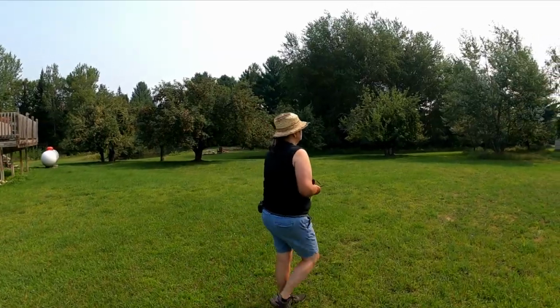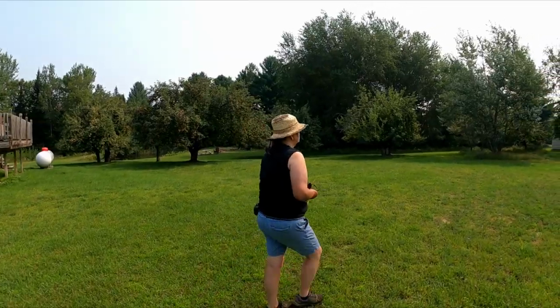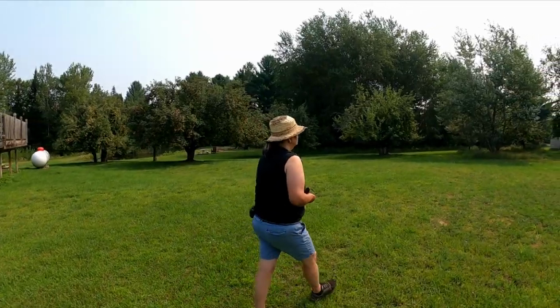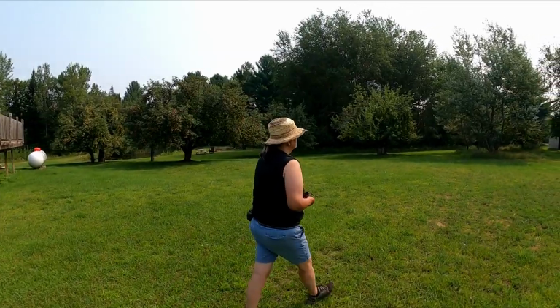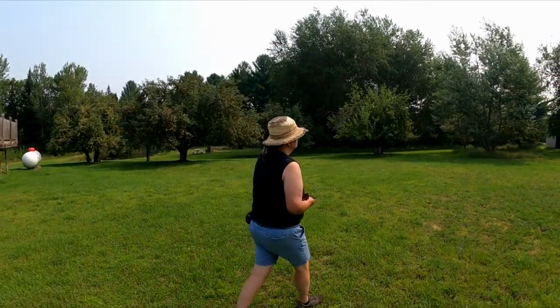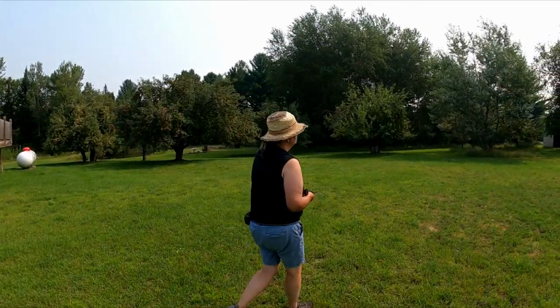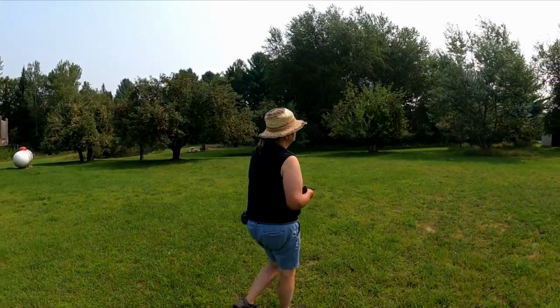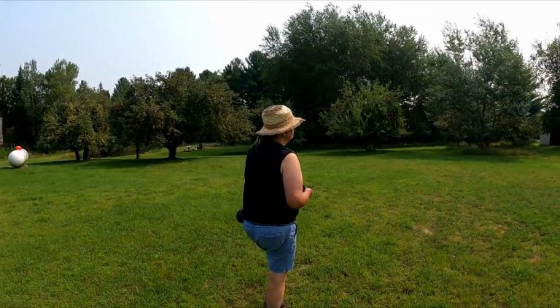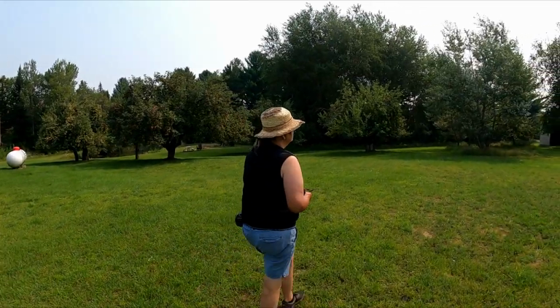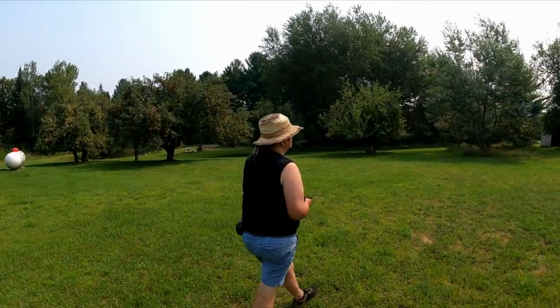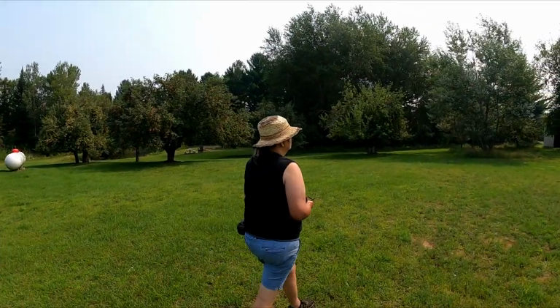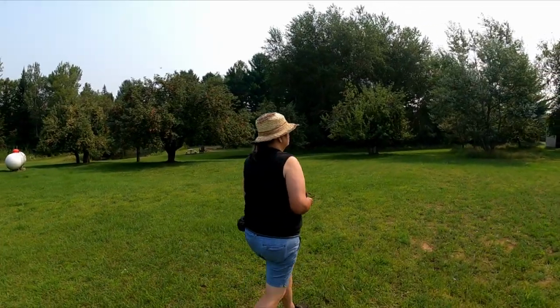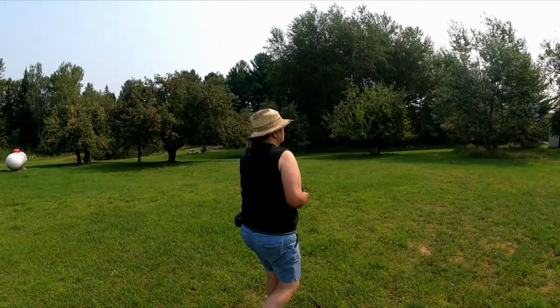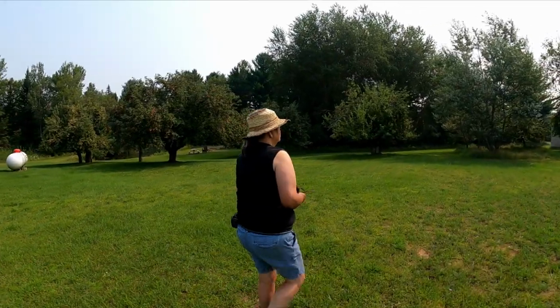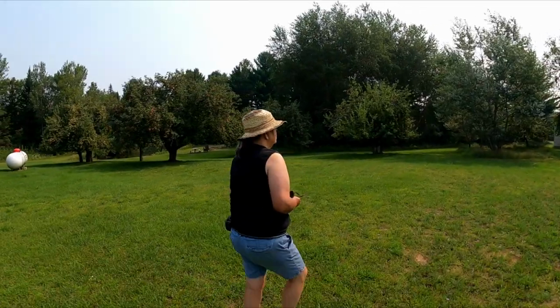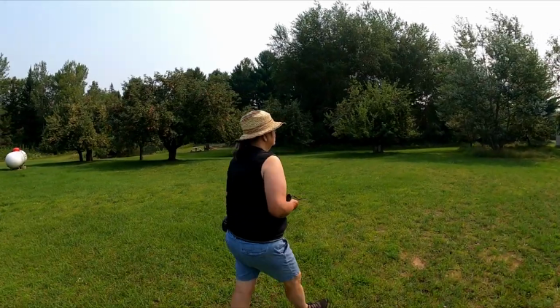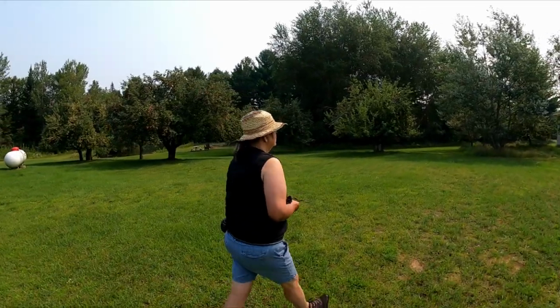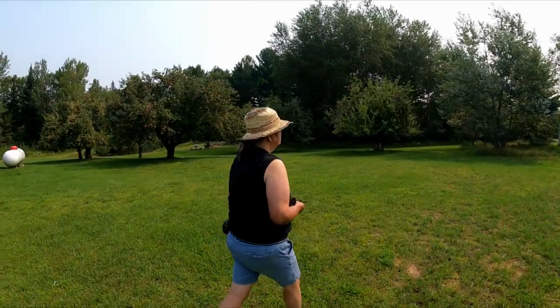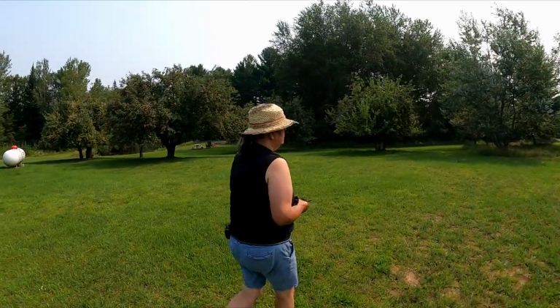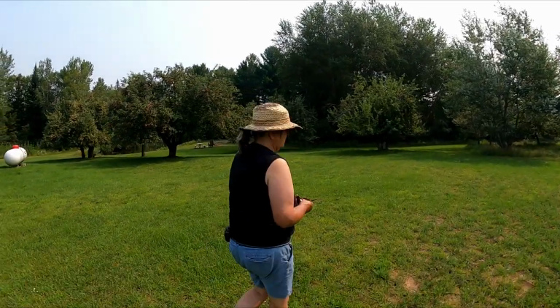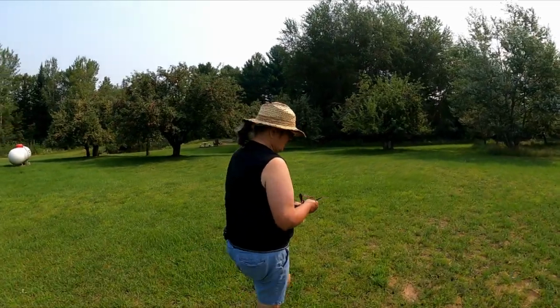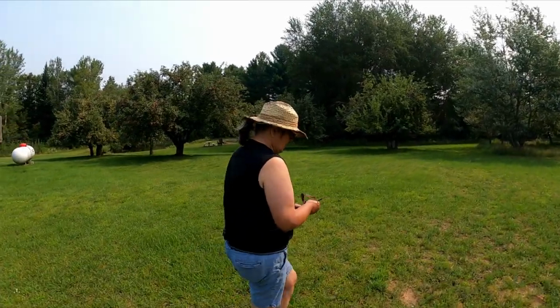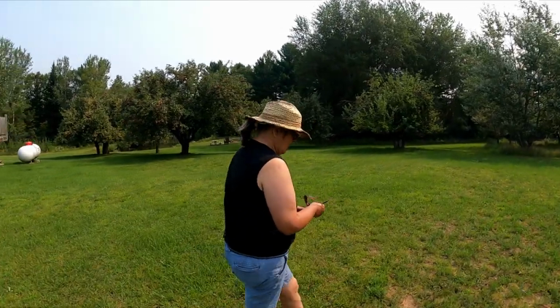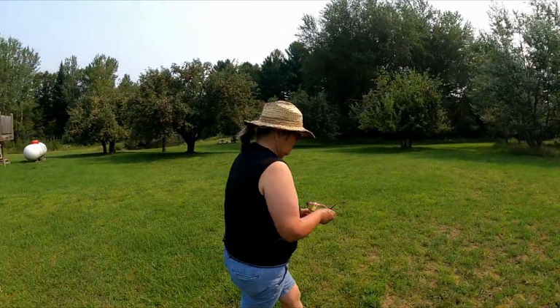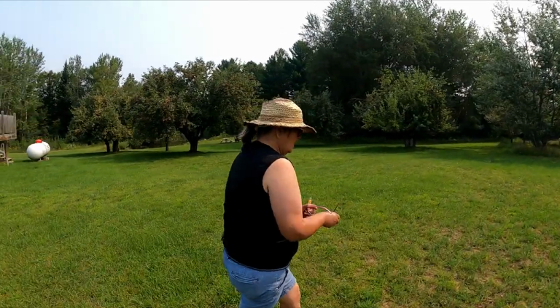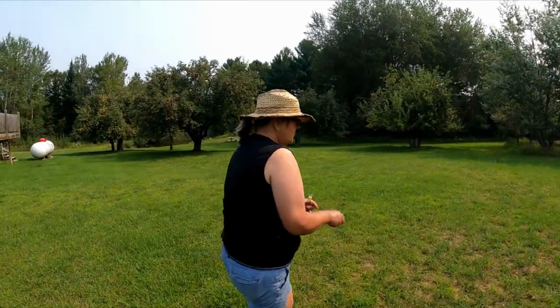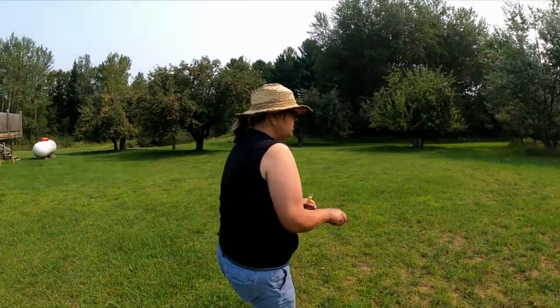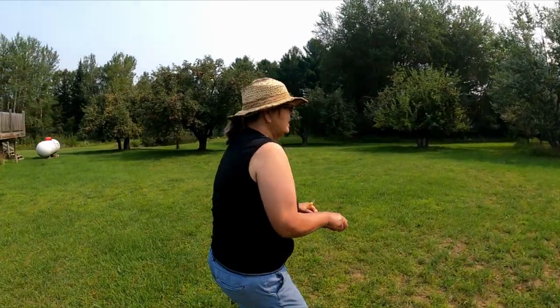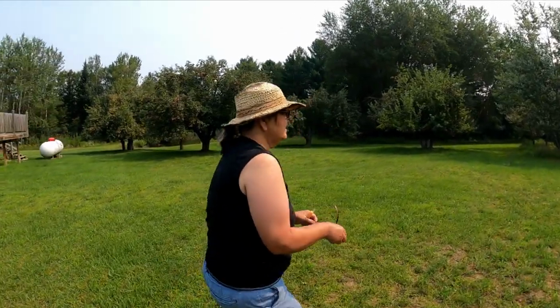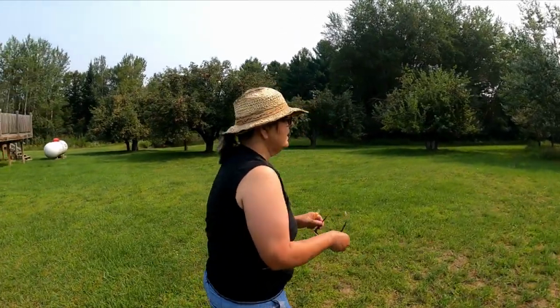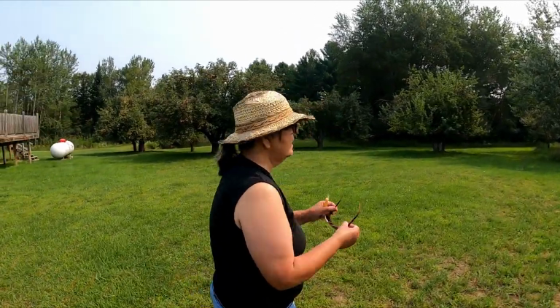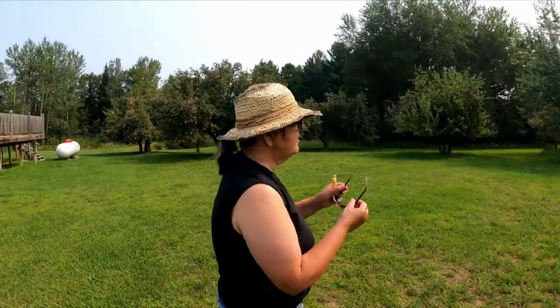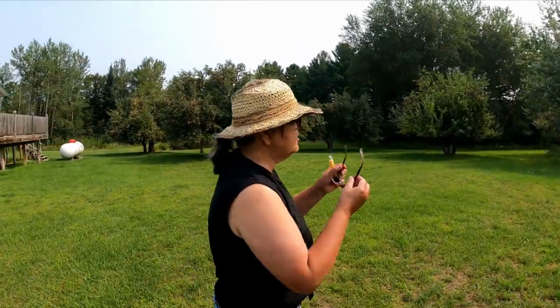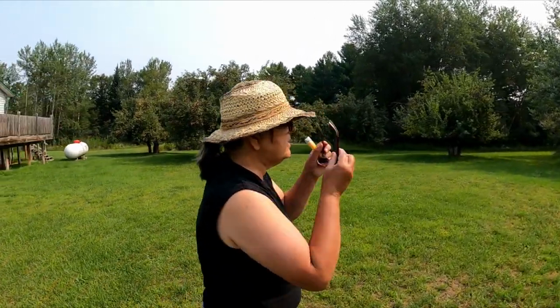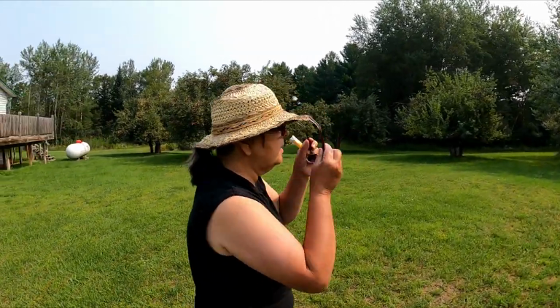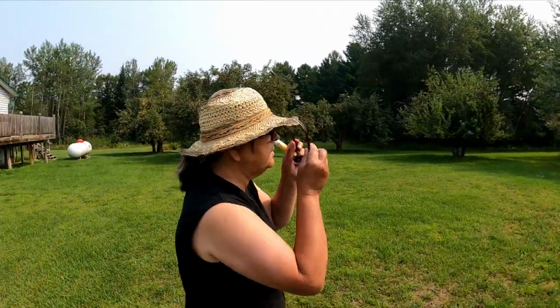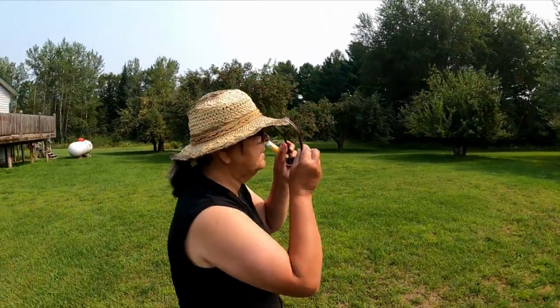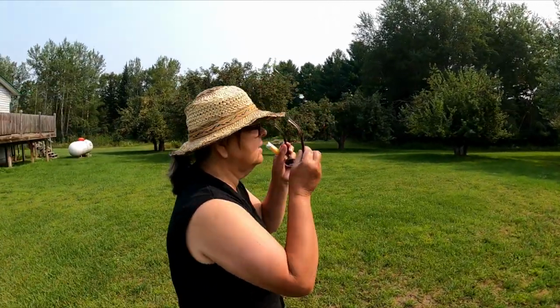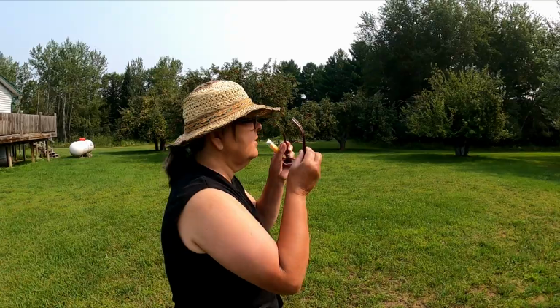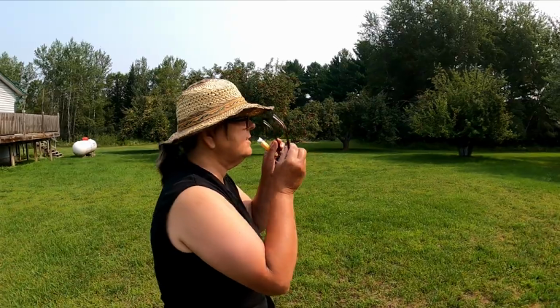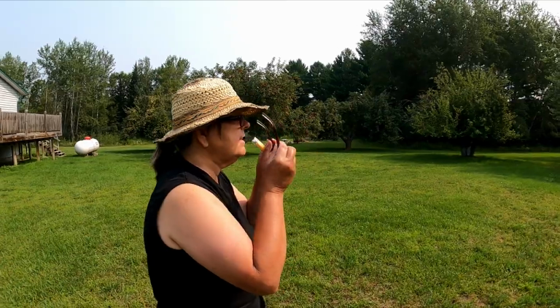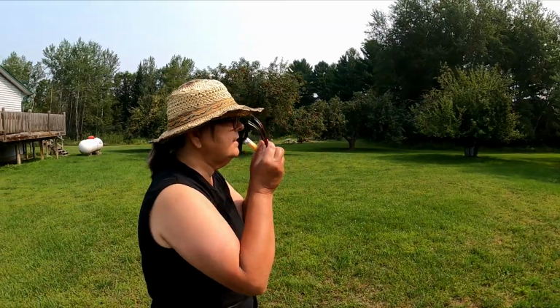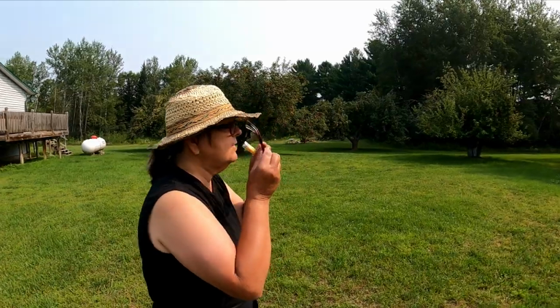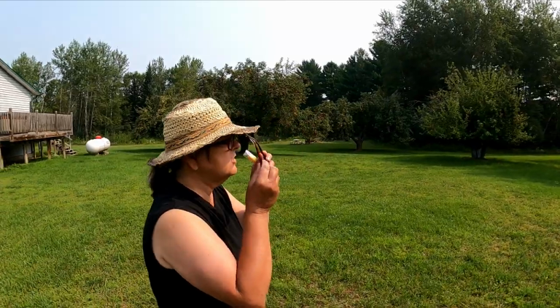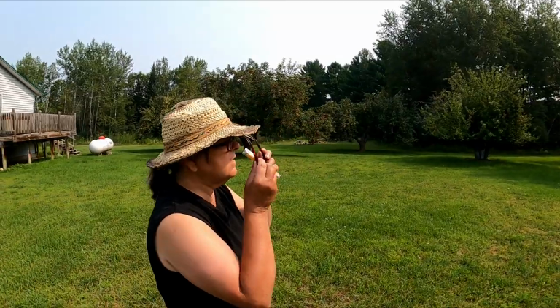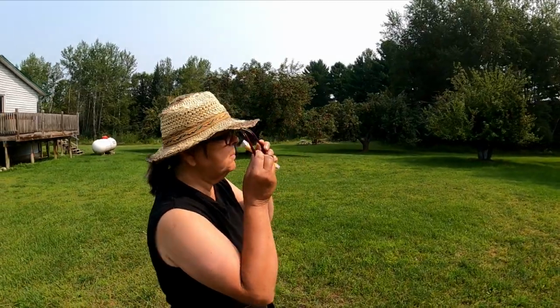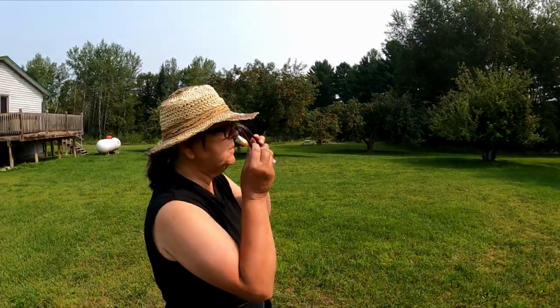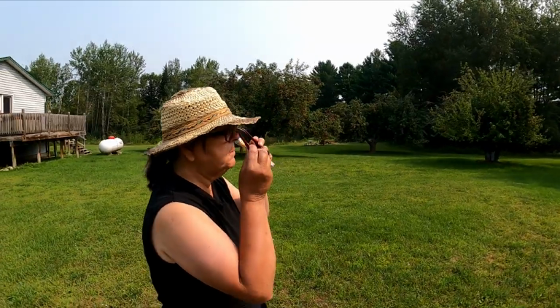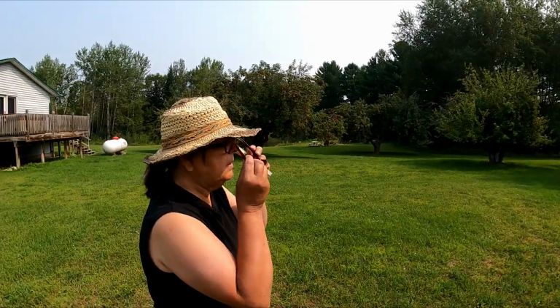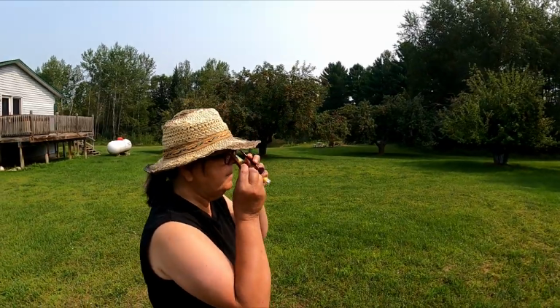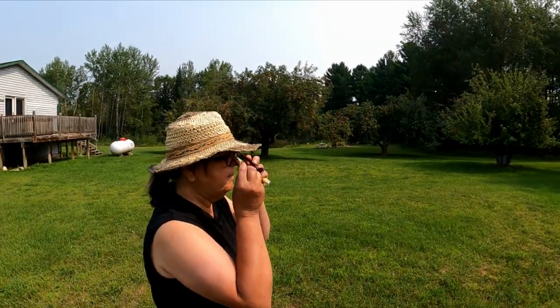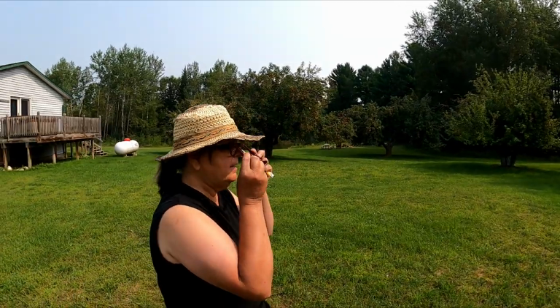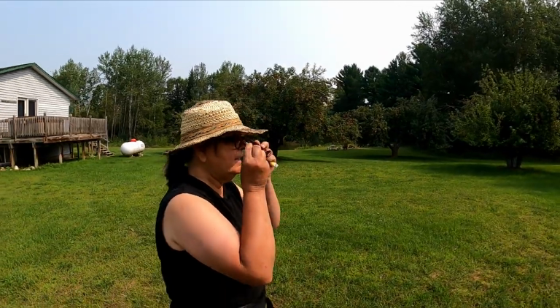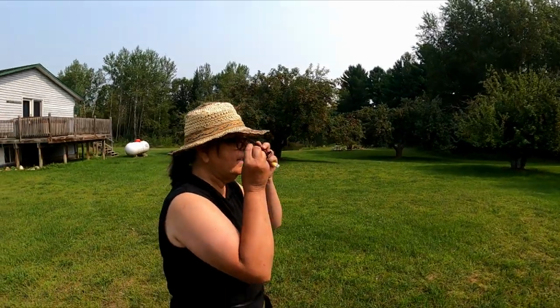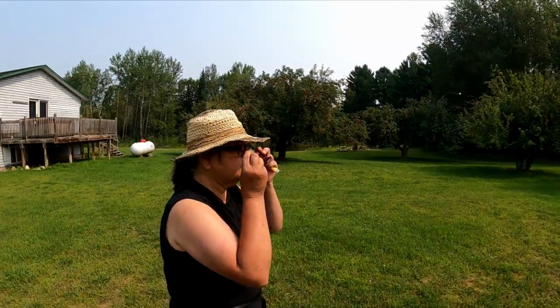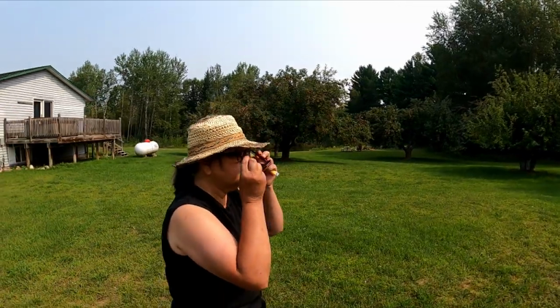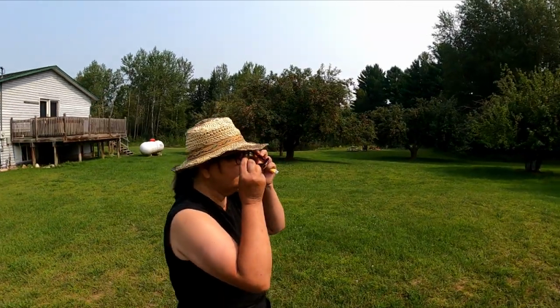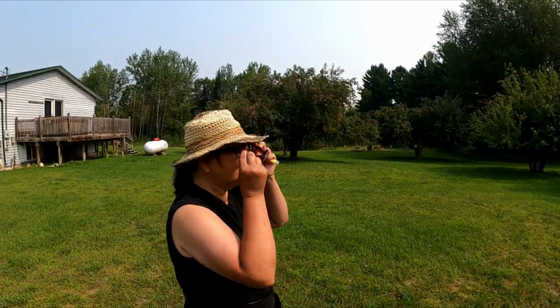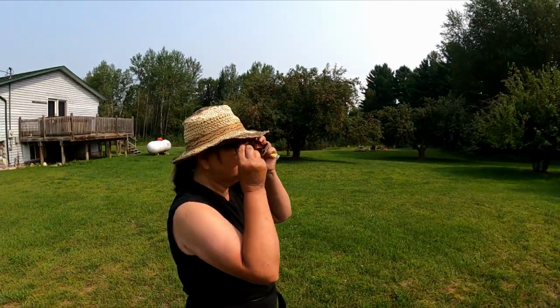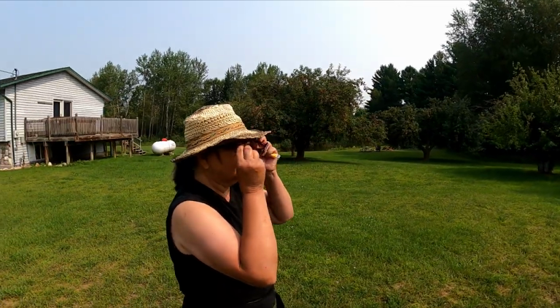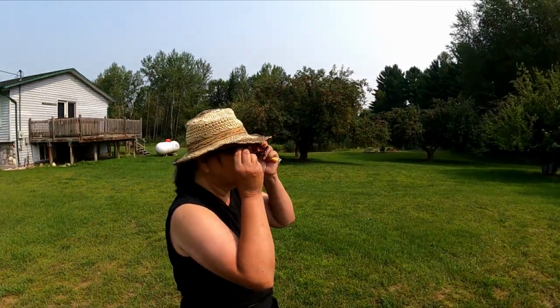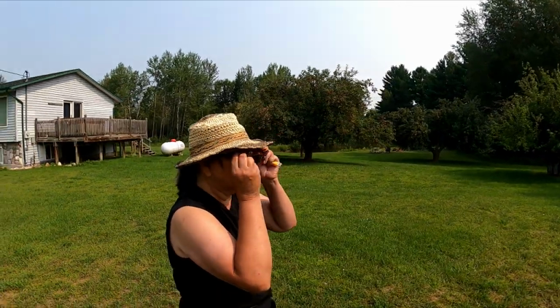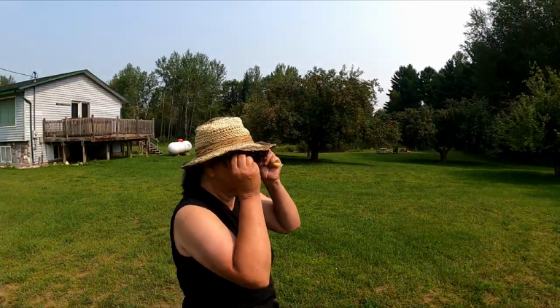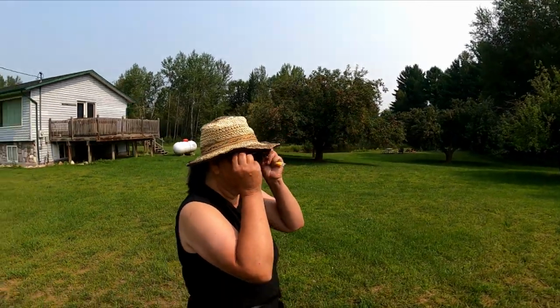What you doing, Vicki? I'm checking out something. Looks like there's something that might be in that tree over there.